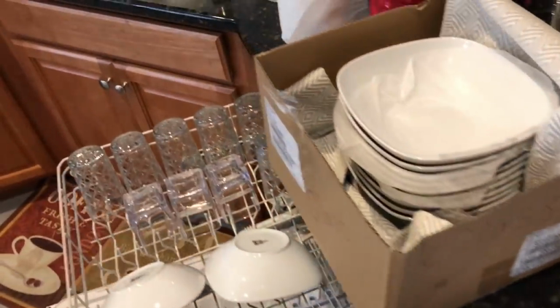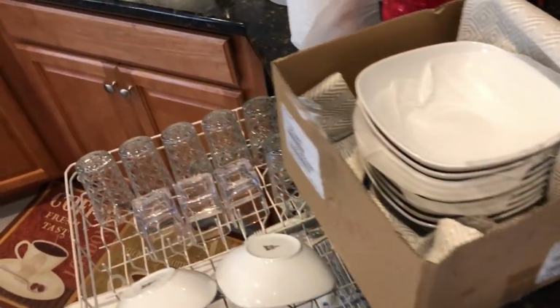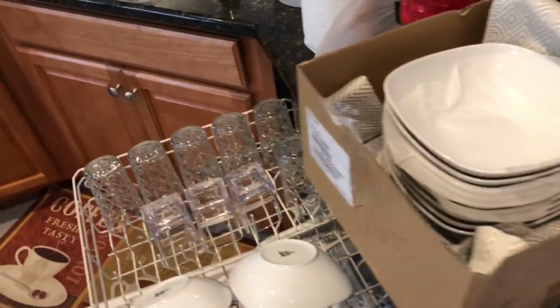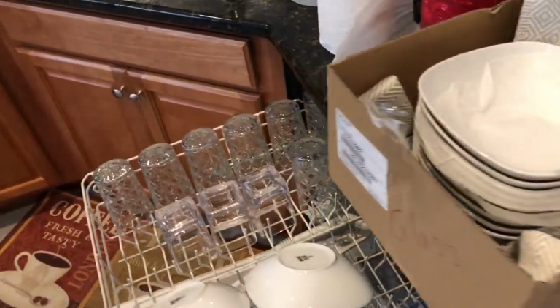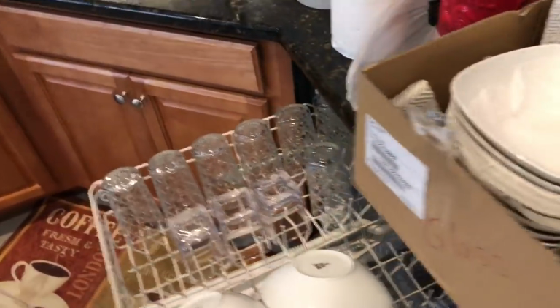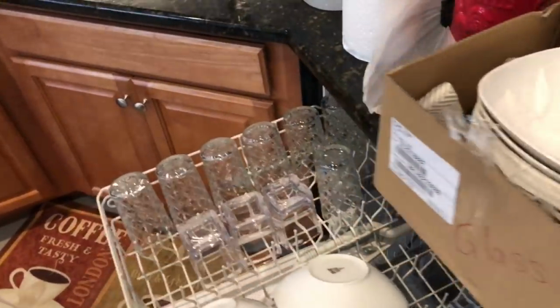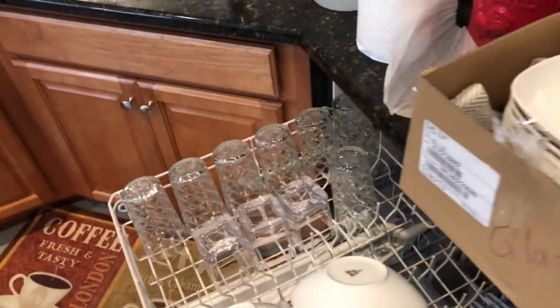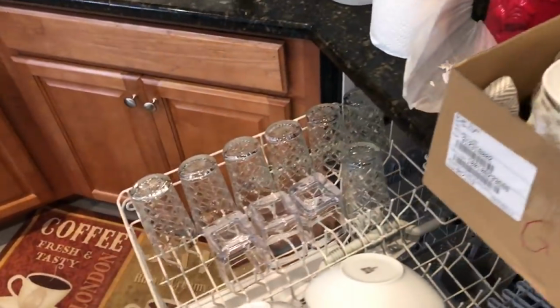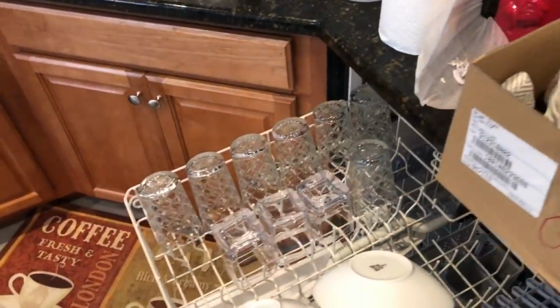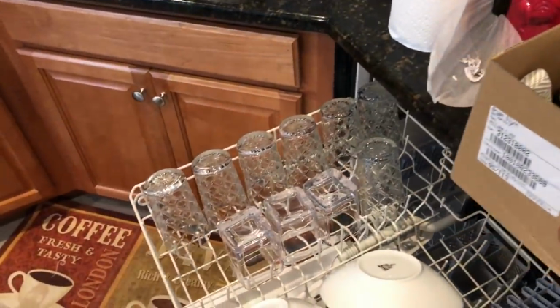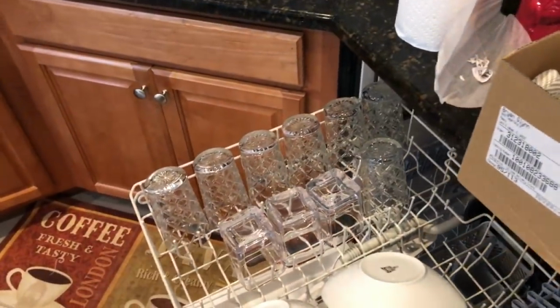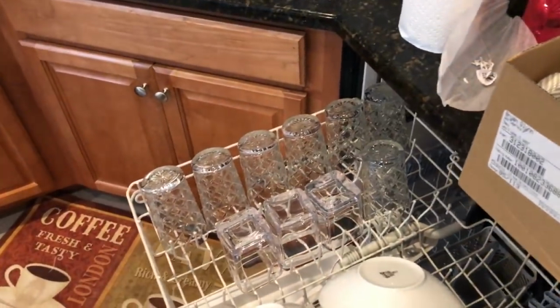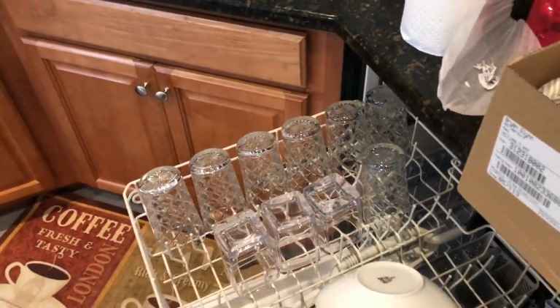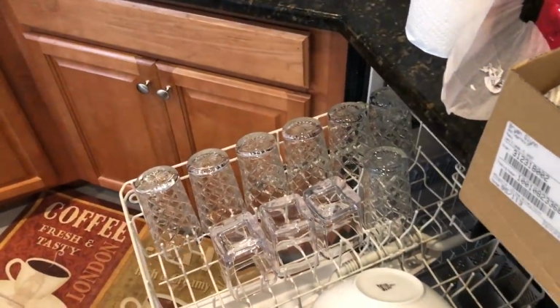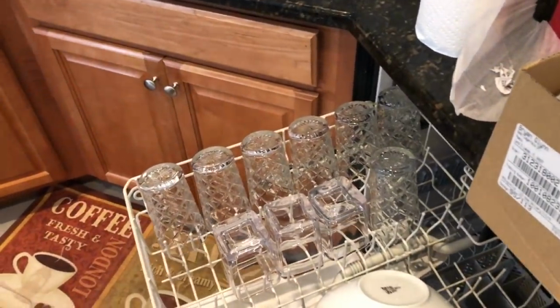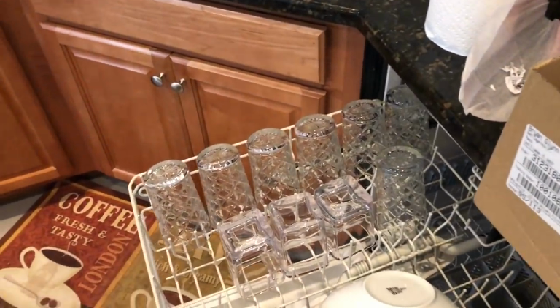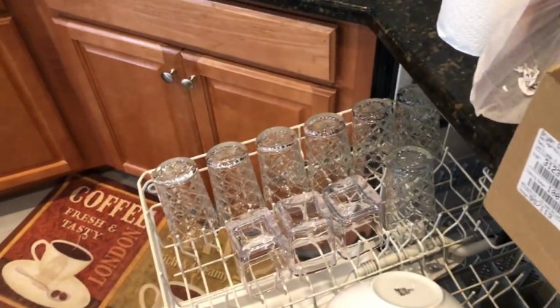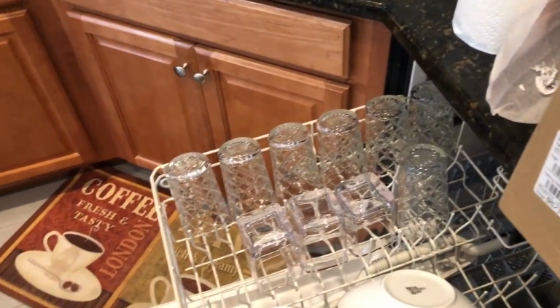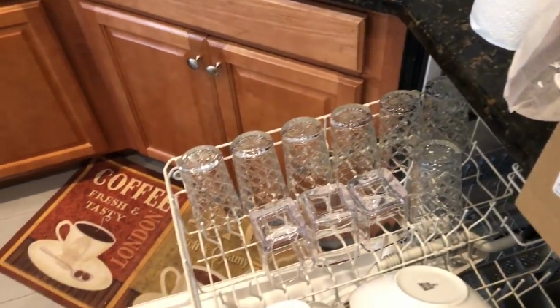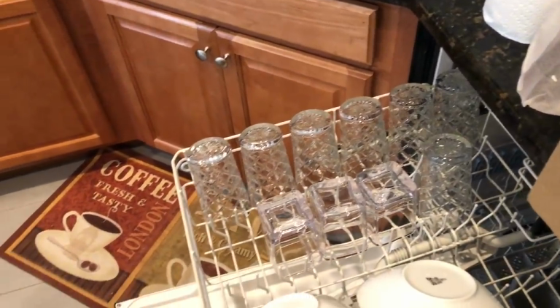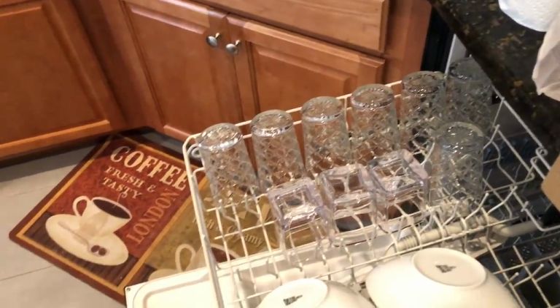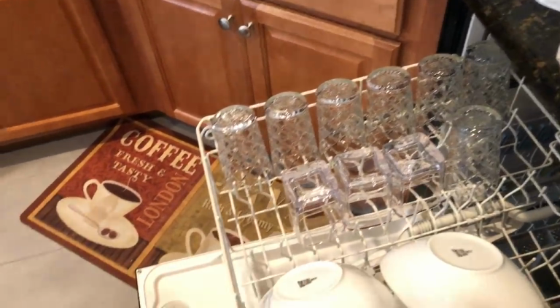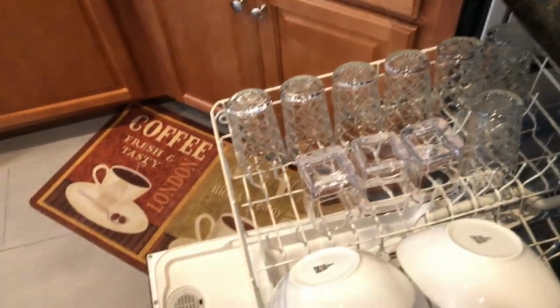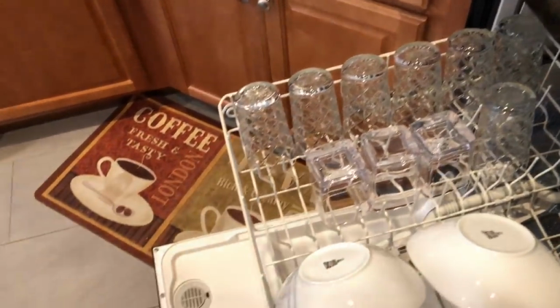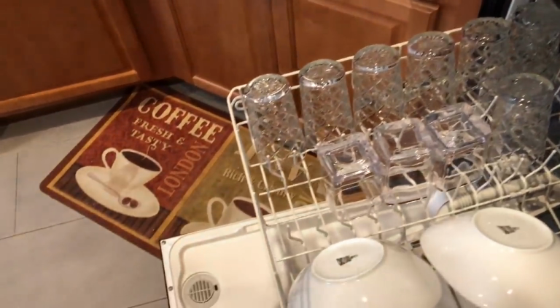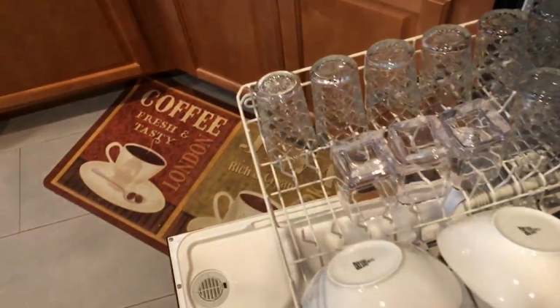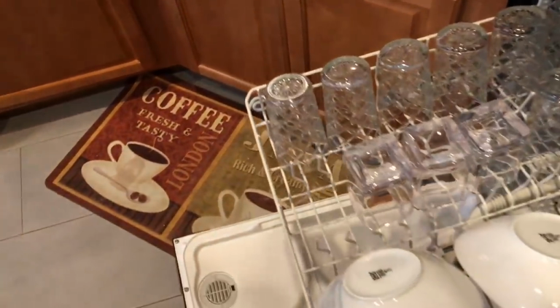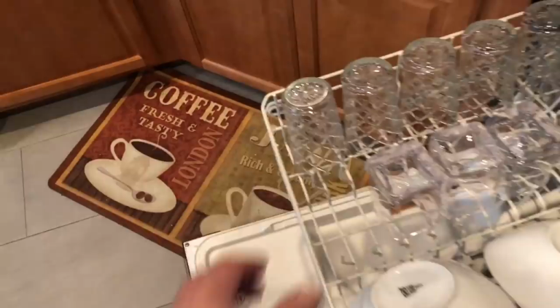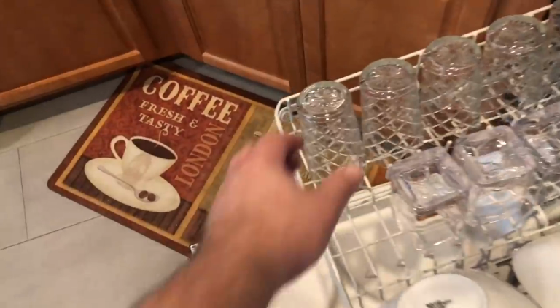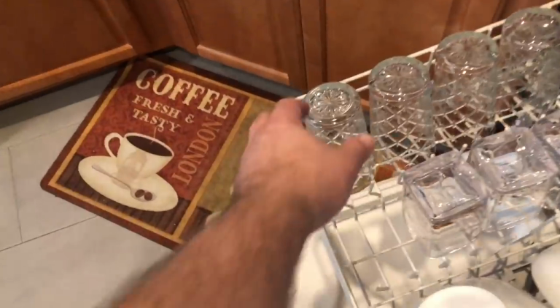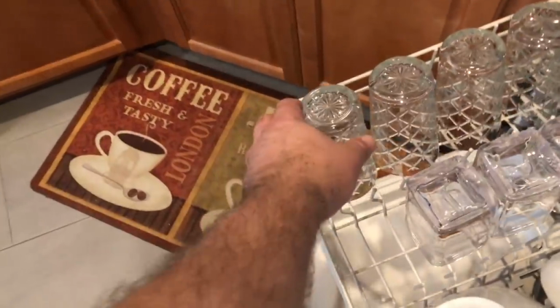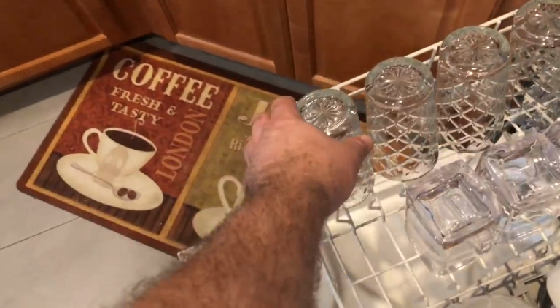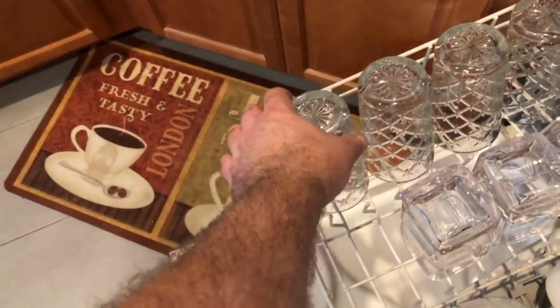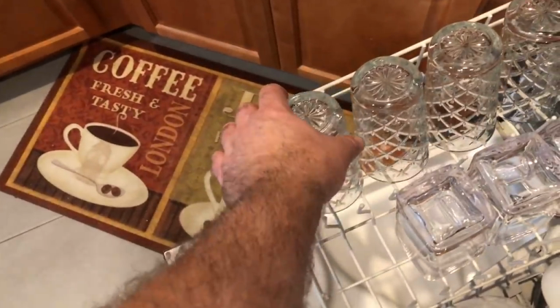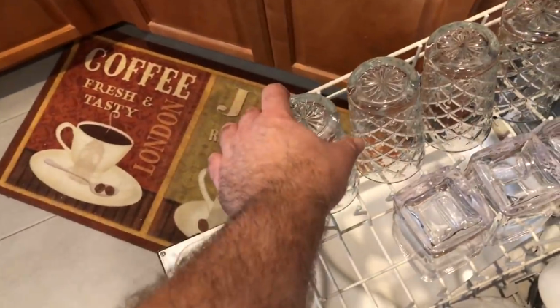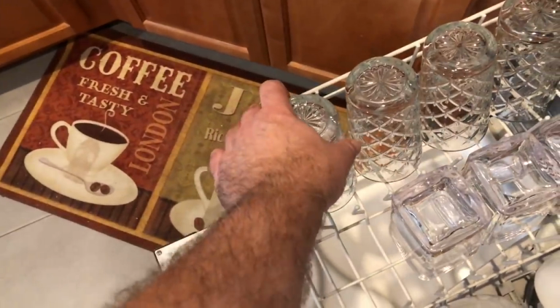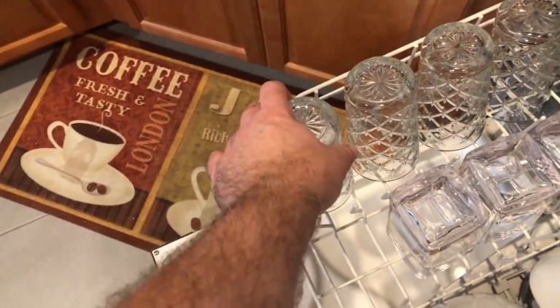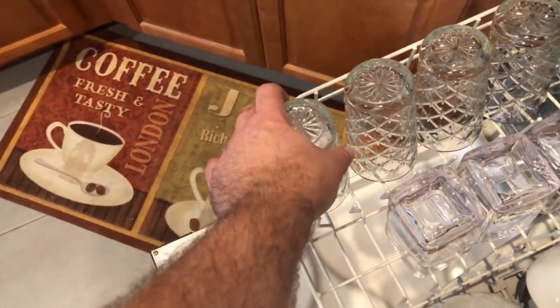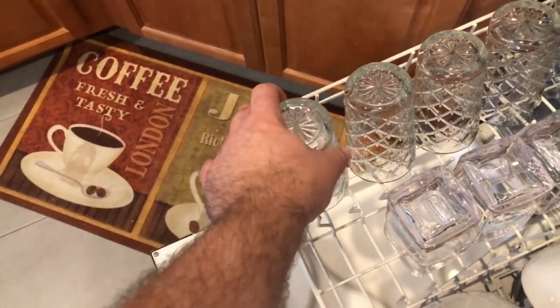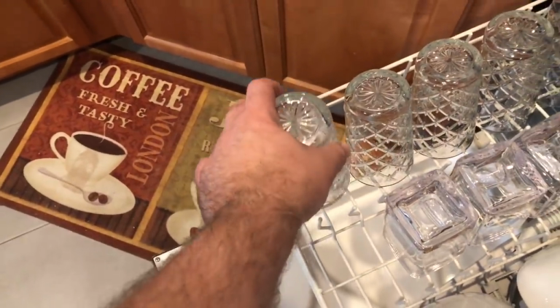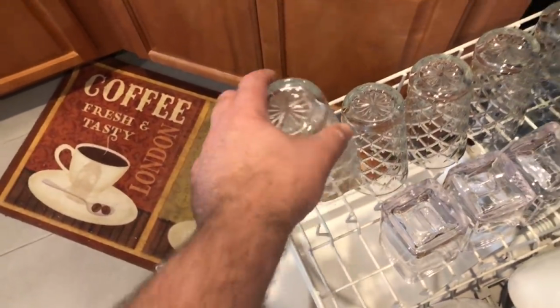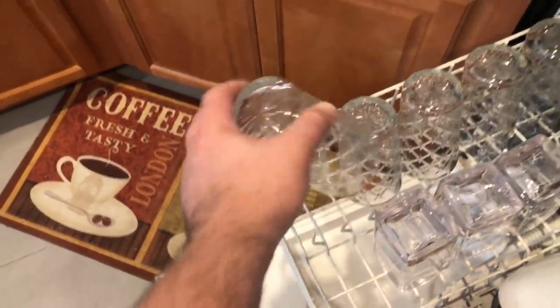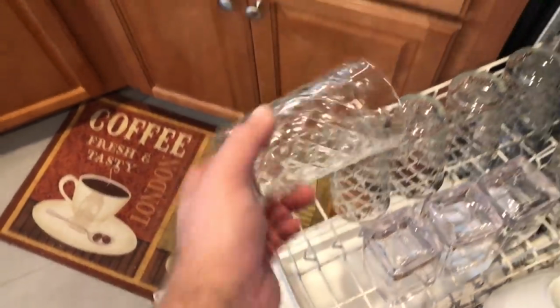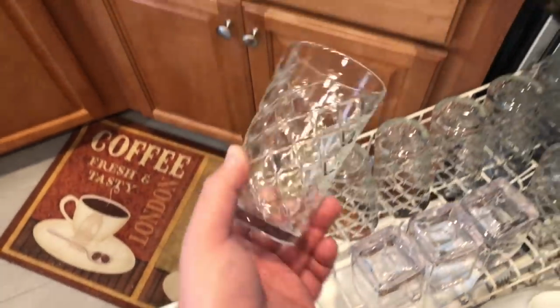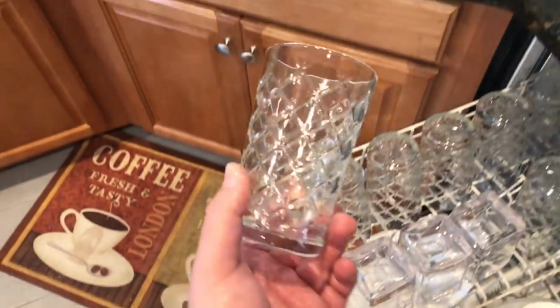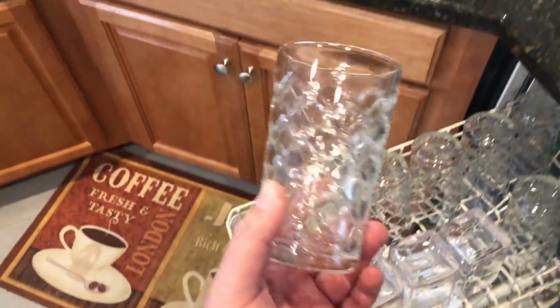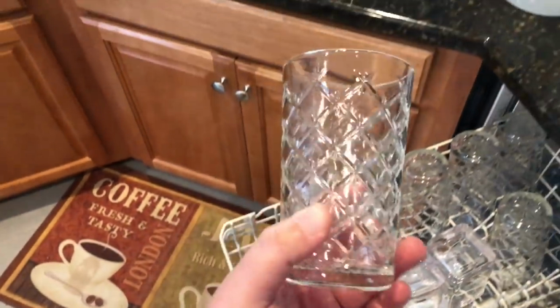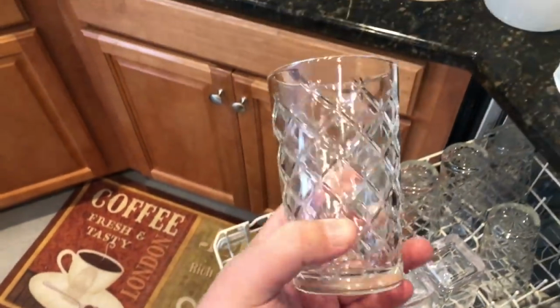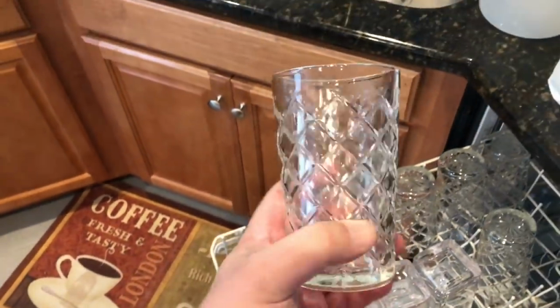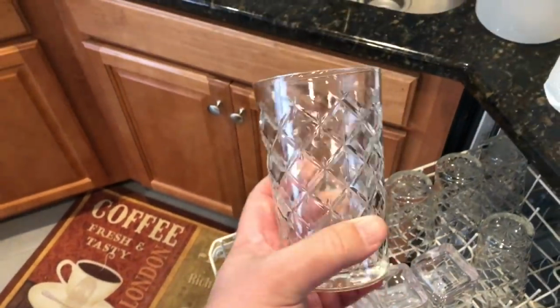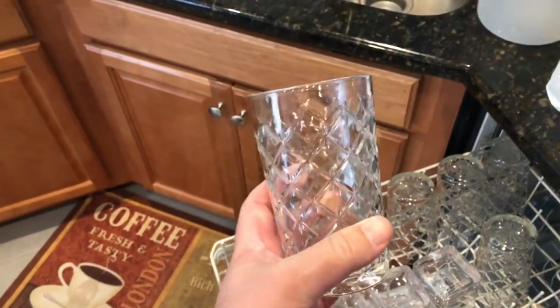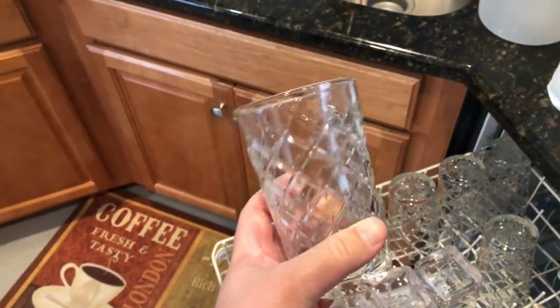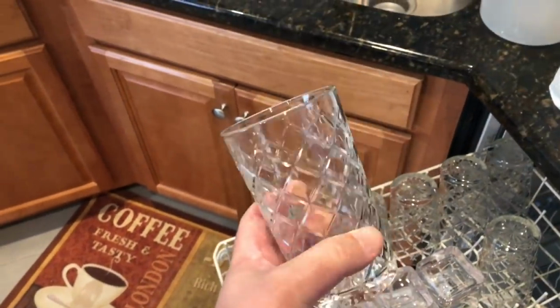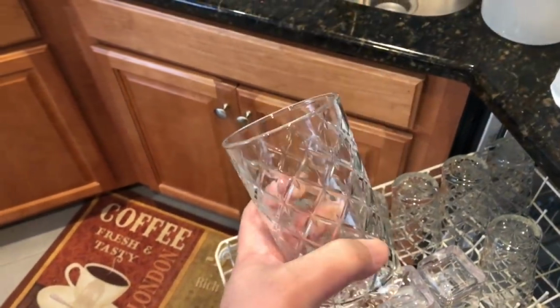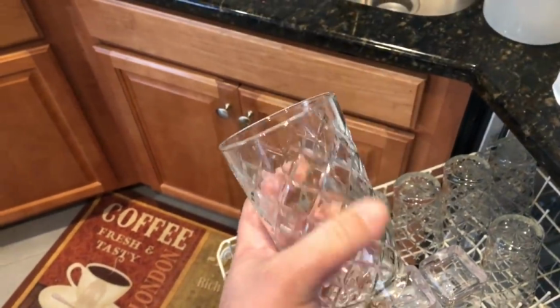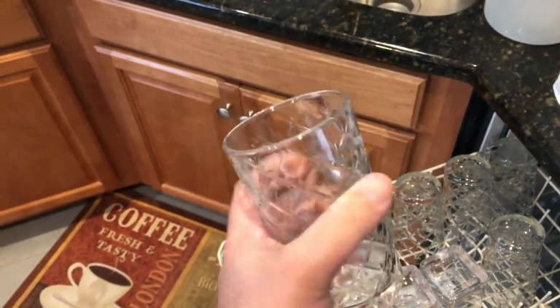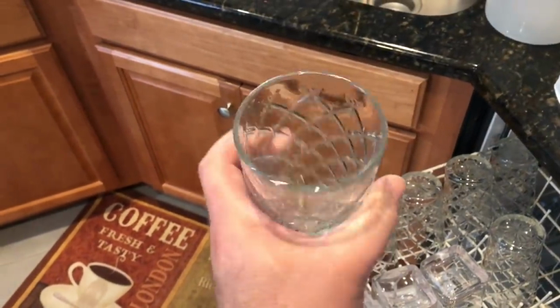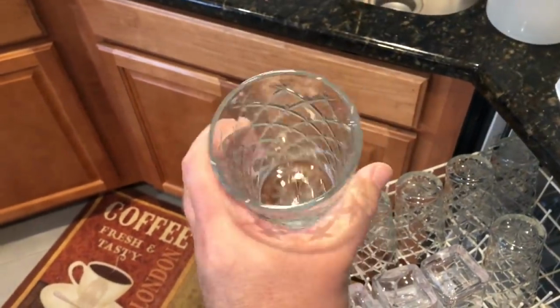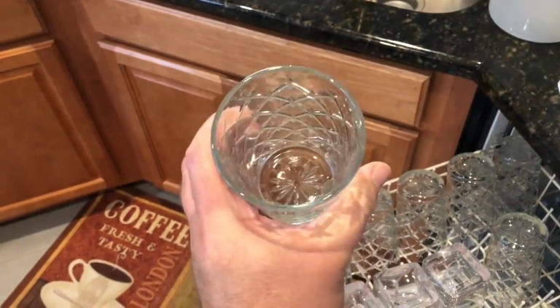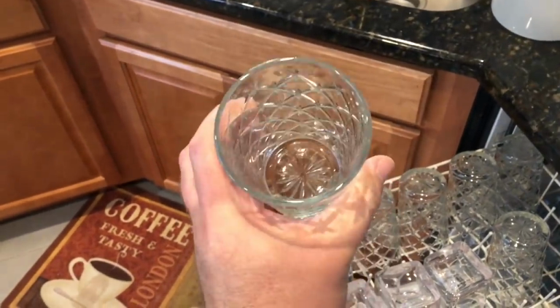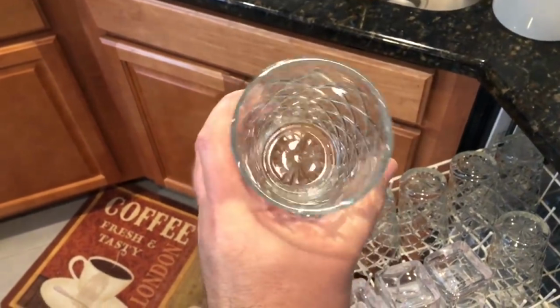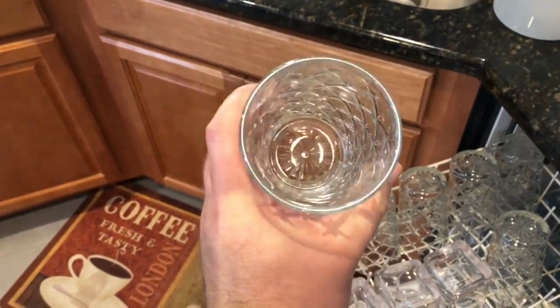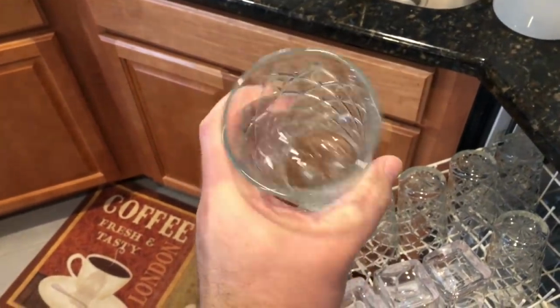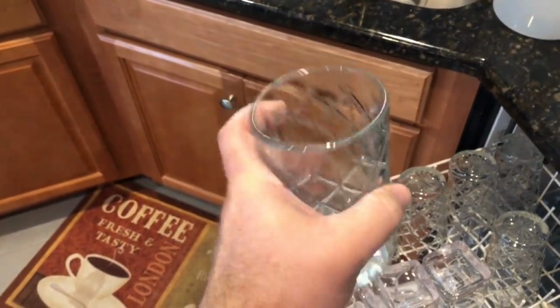I misunderstood the guy when I was placing the order. We wanted 20 of these glasses — these are what the wife liked — and they're okay. I prefer these old-school ones.